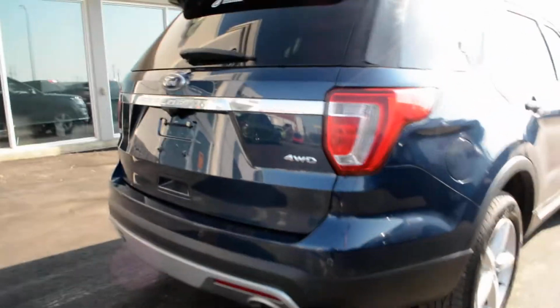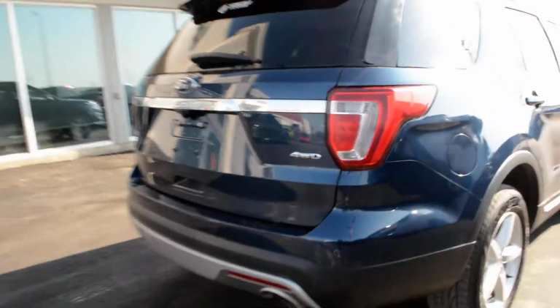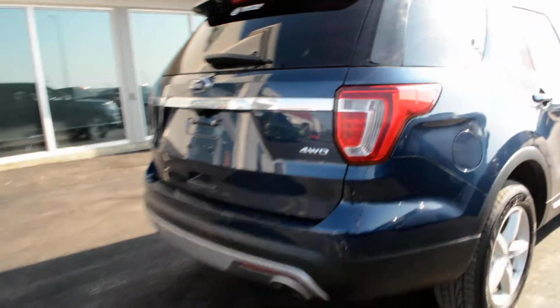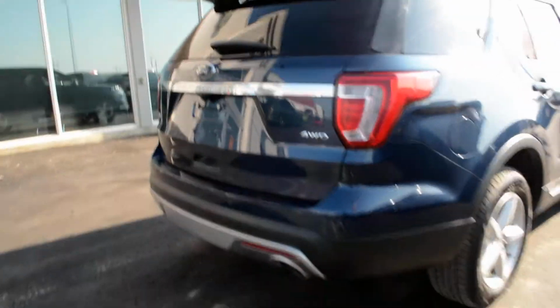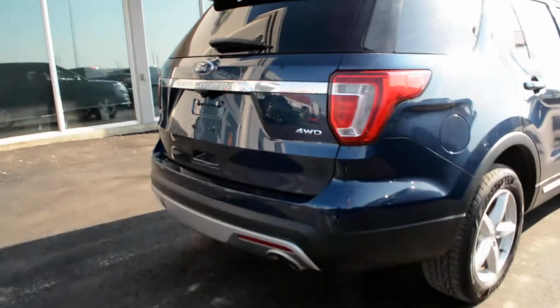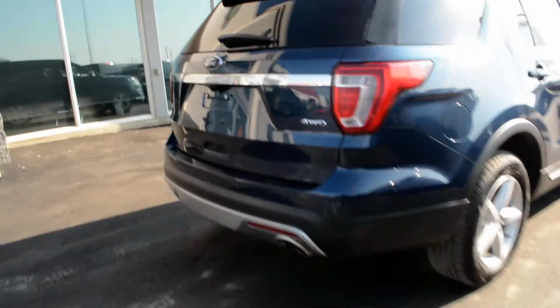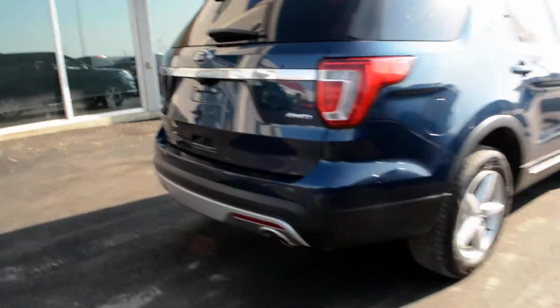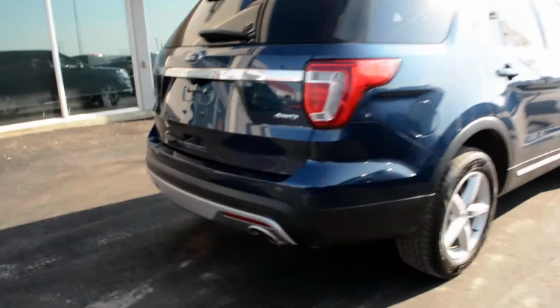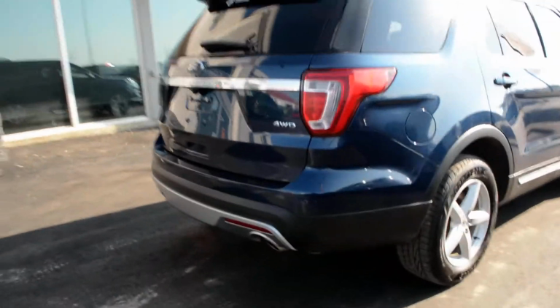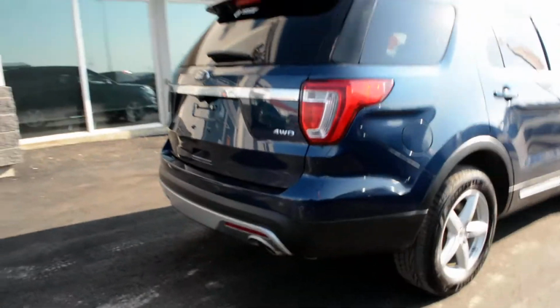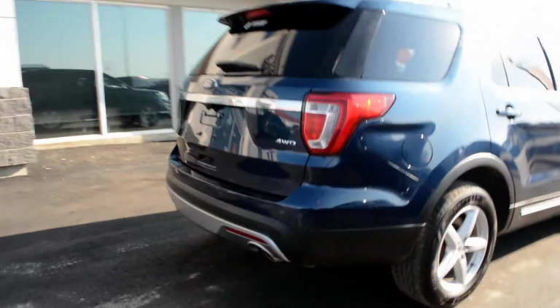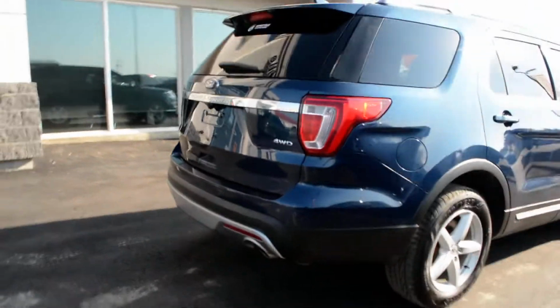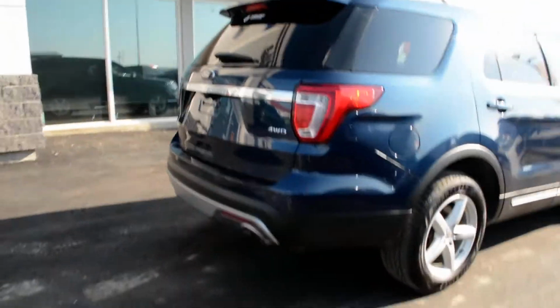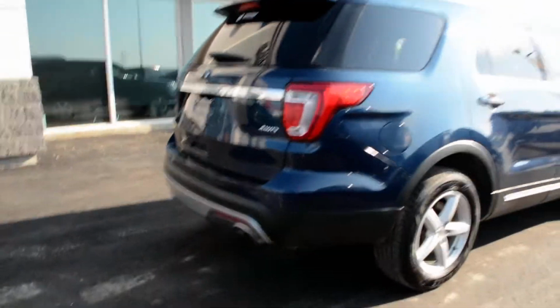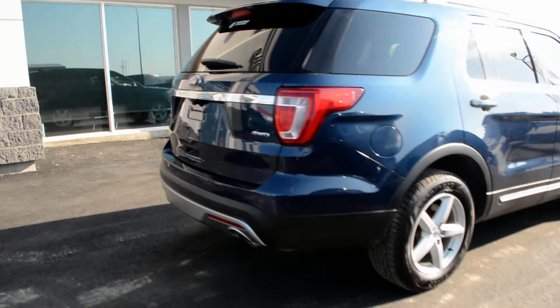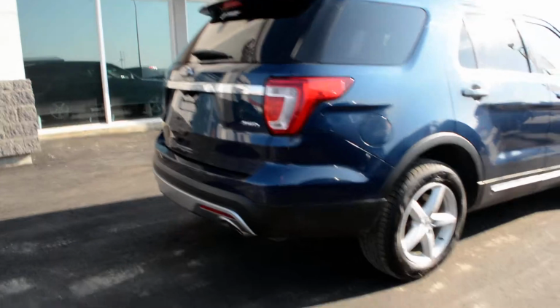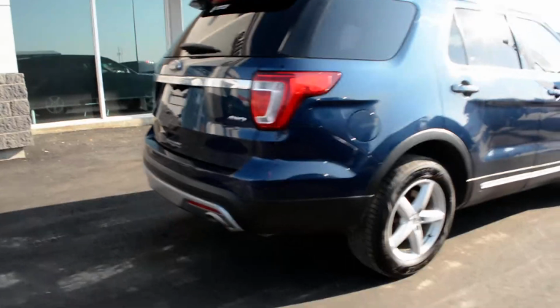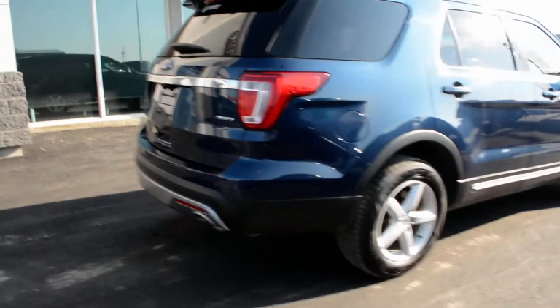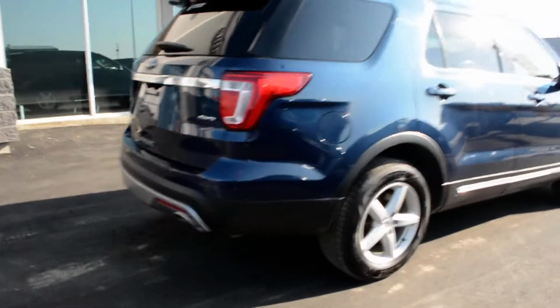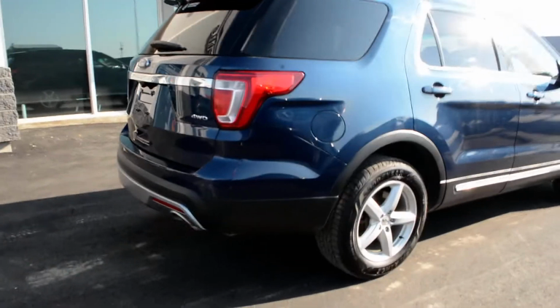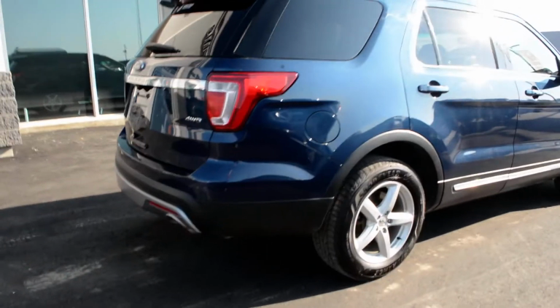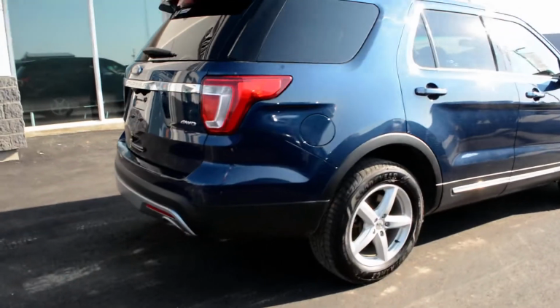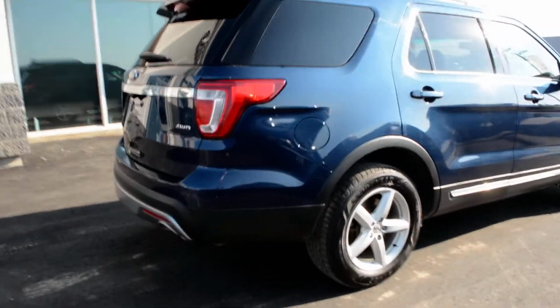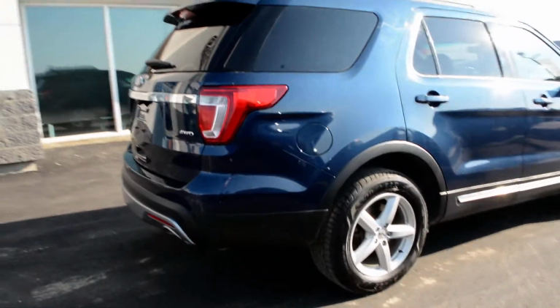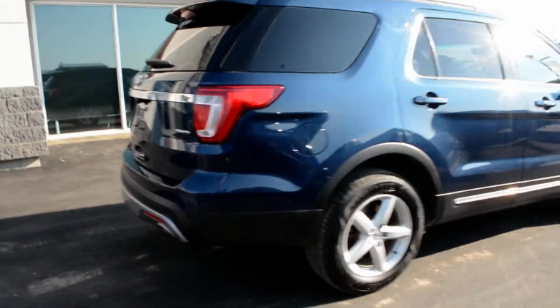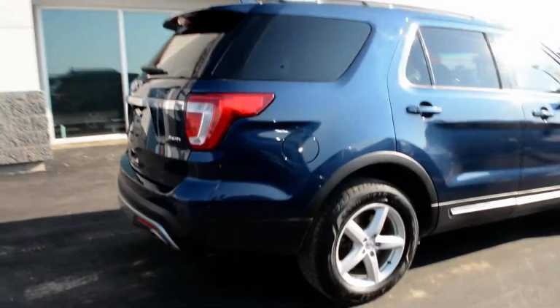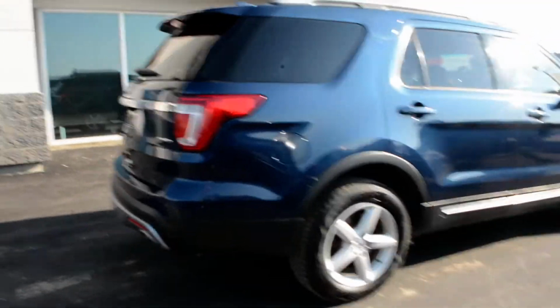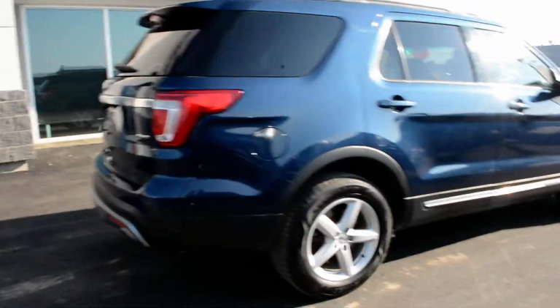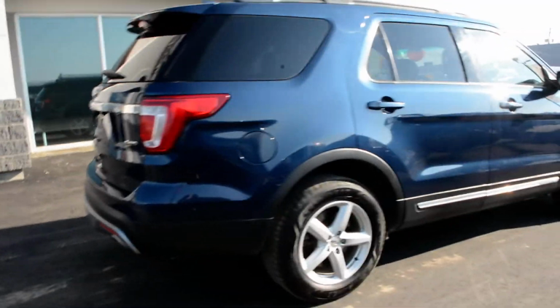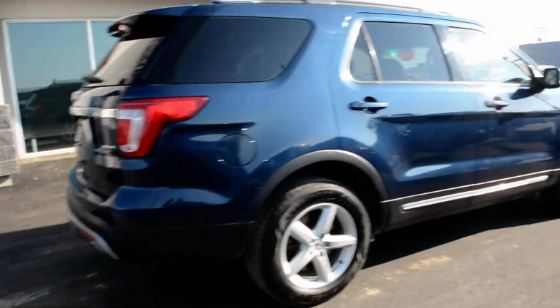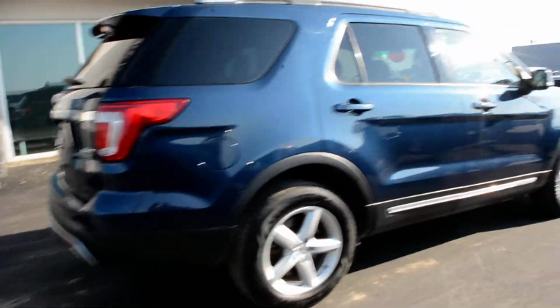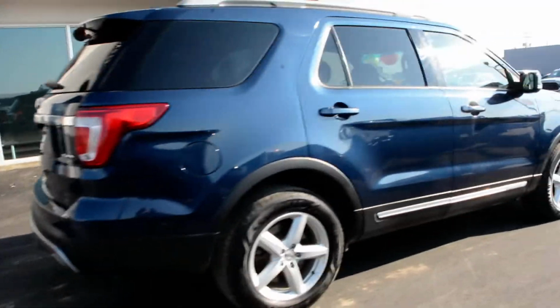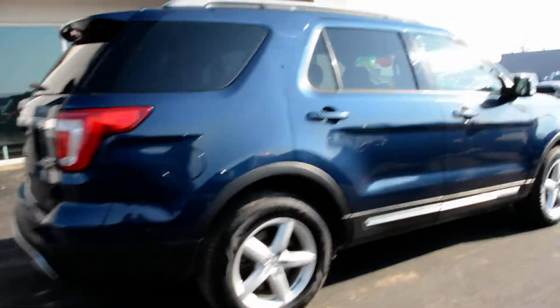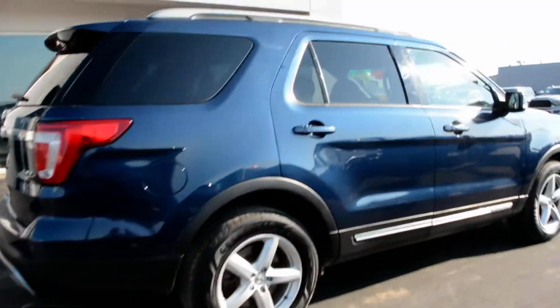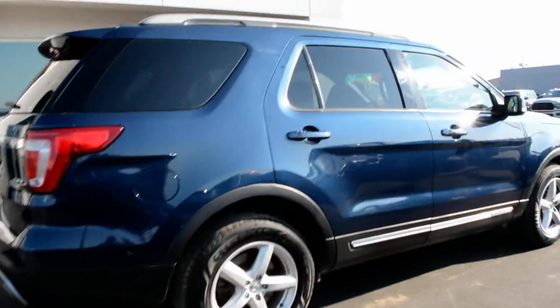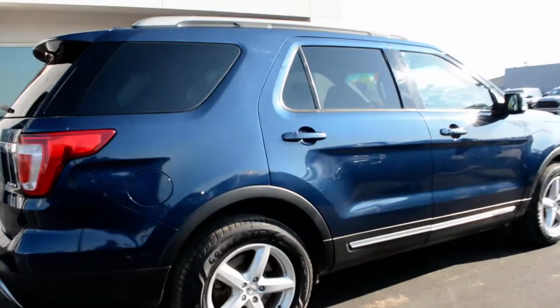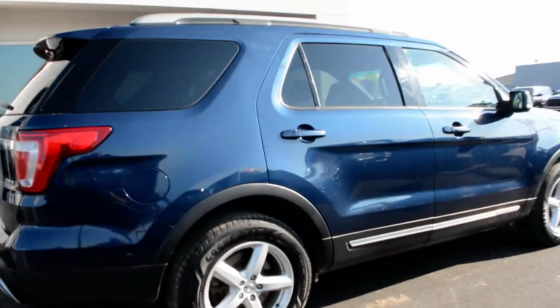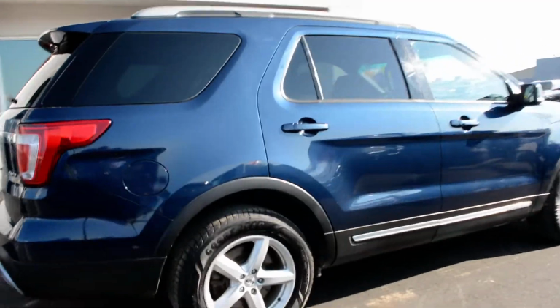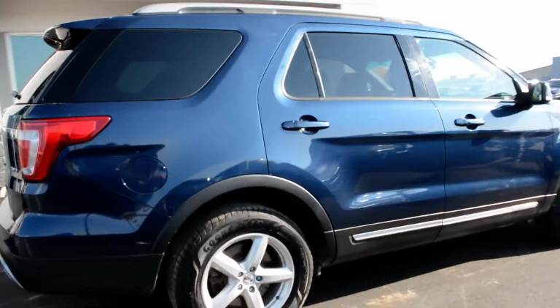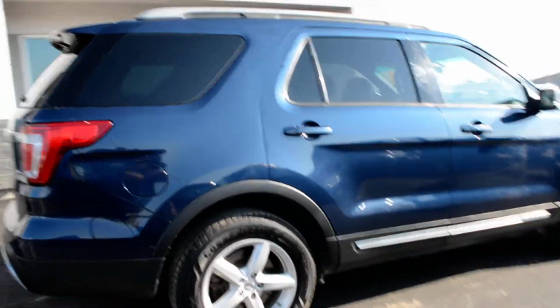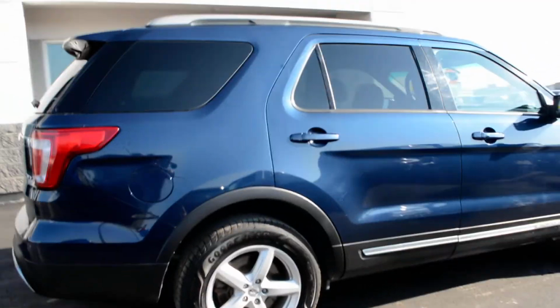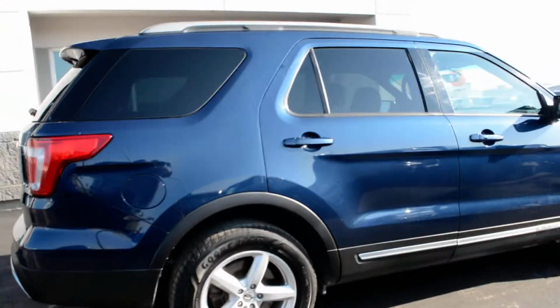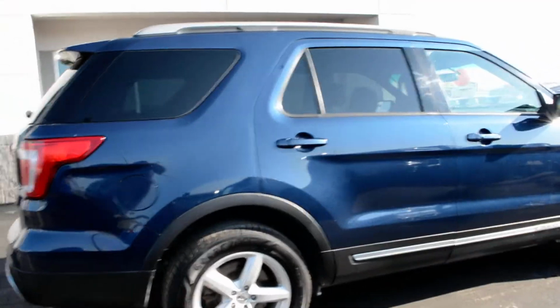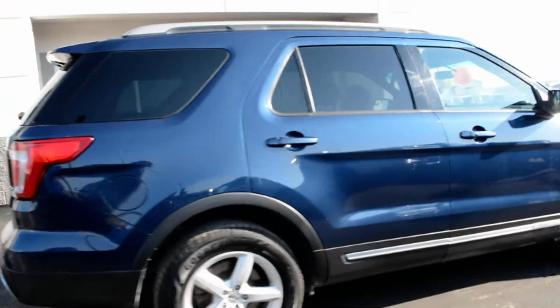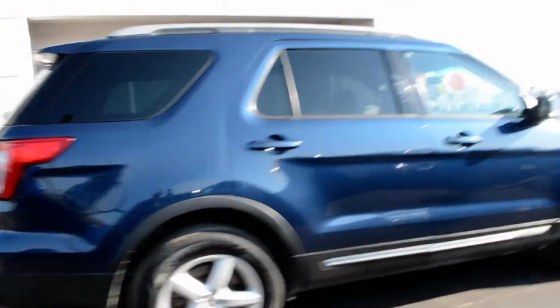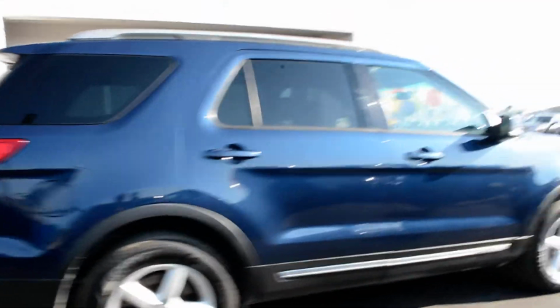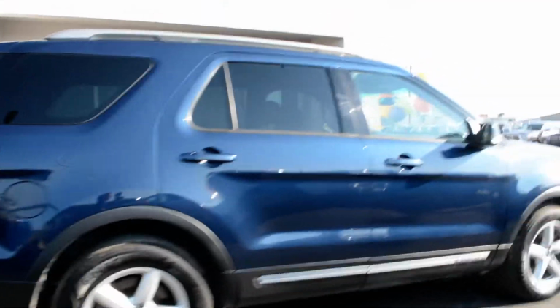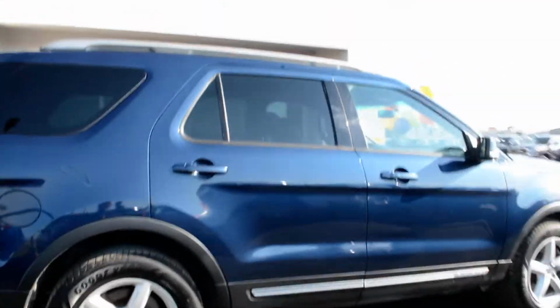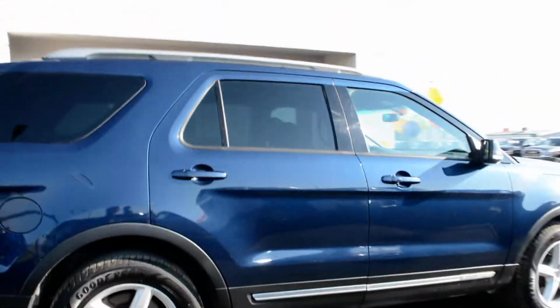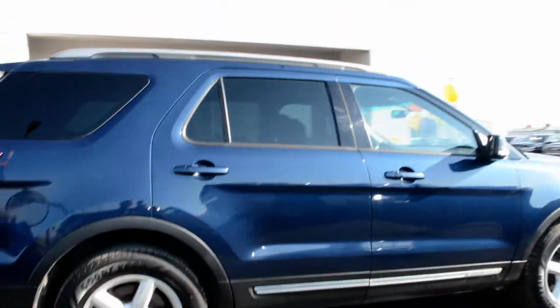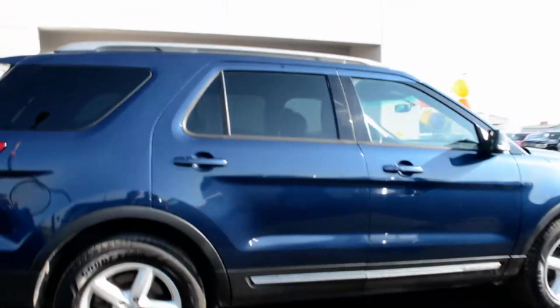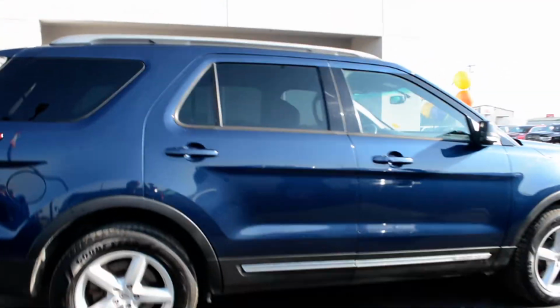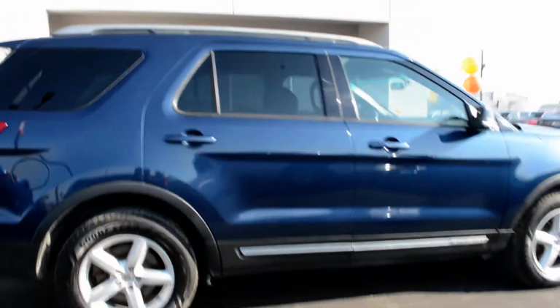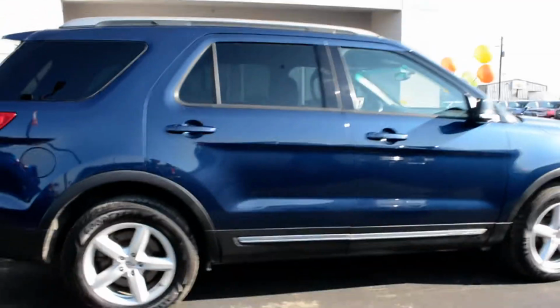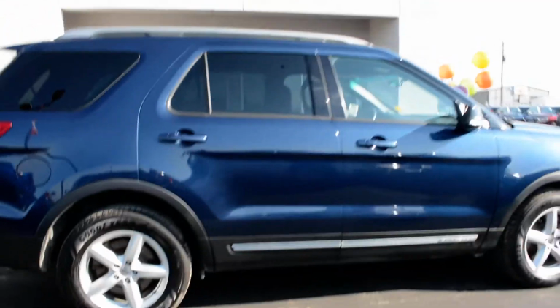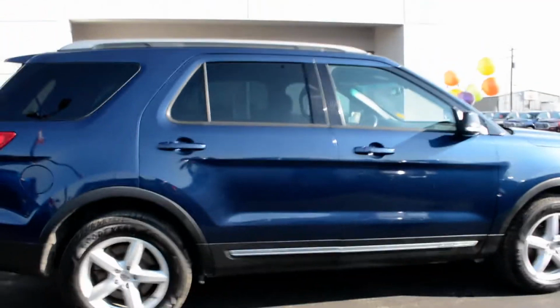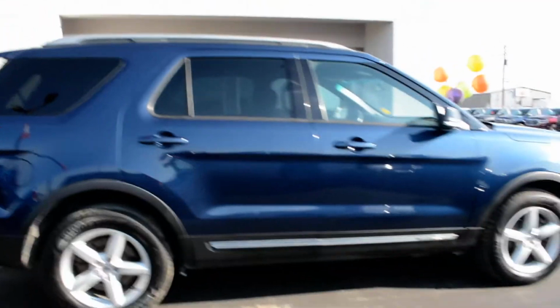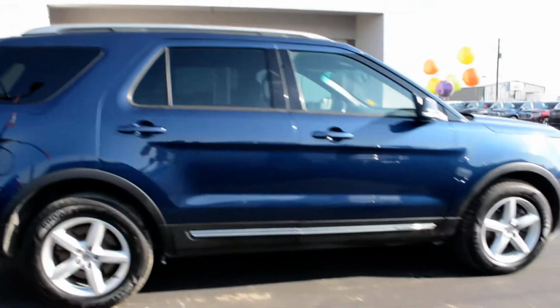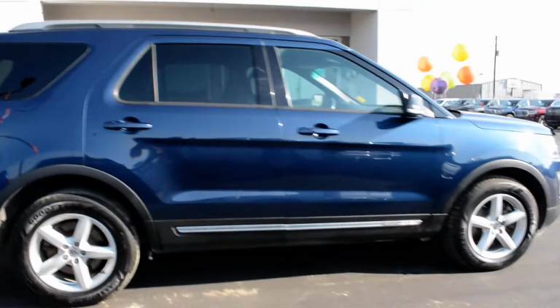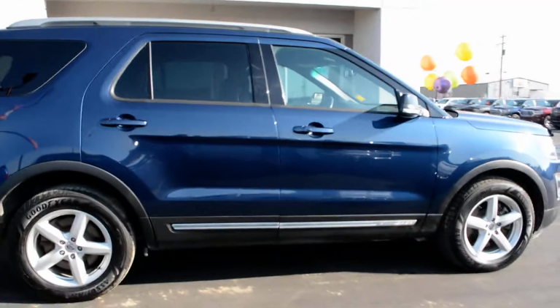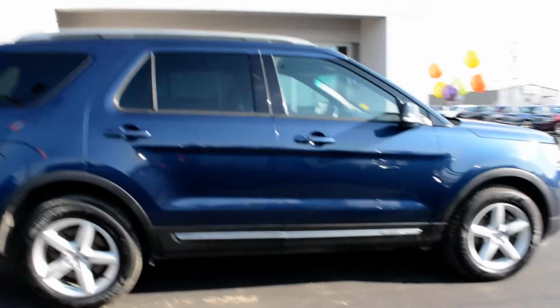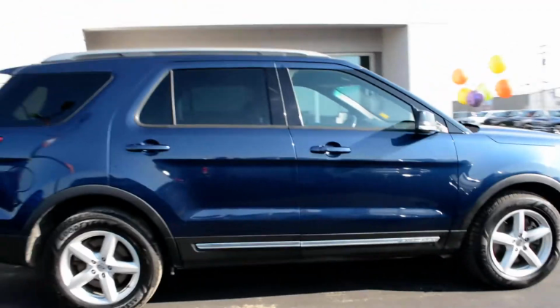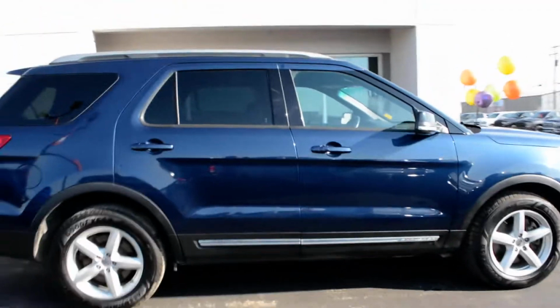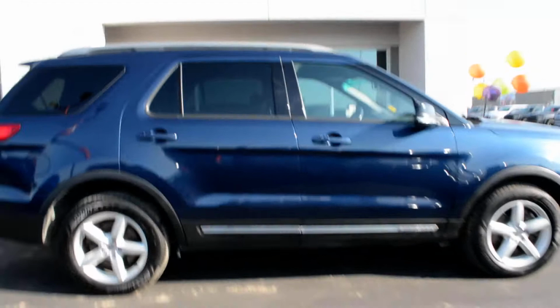The Ford Explorer also offers great four-wheel drive capabilities, giving you some great handling on even some of those tougher road conditions.